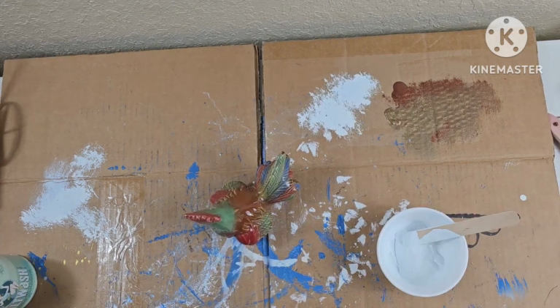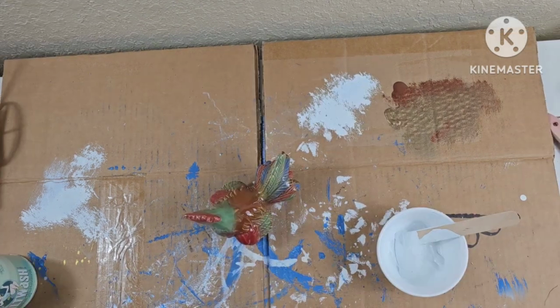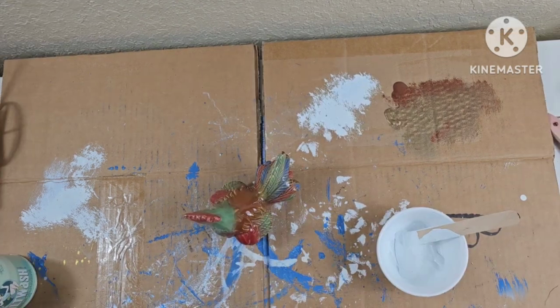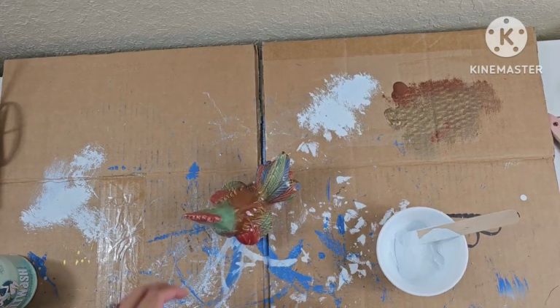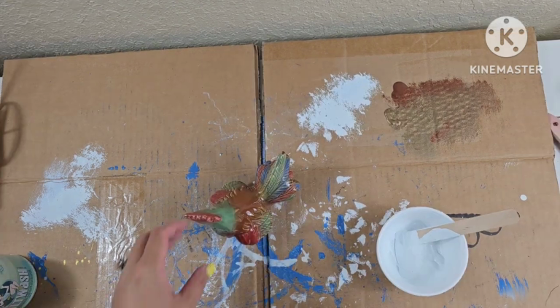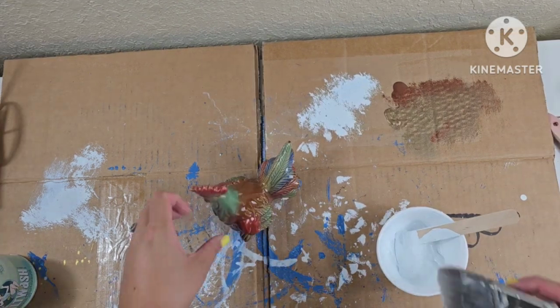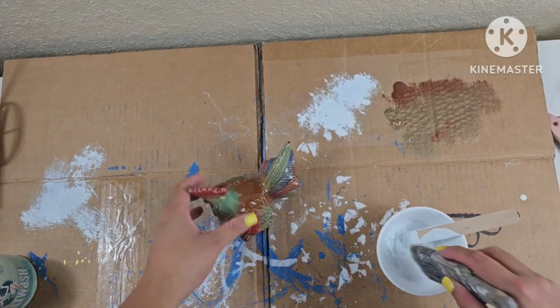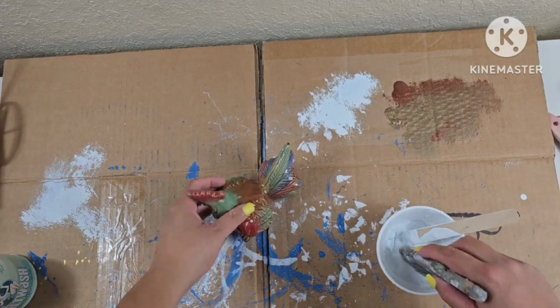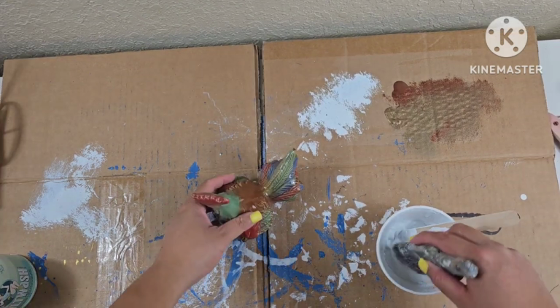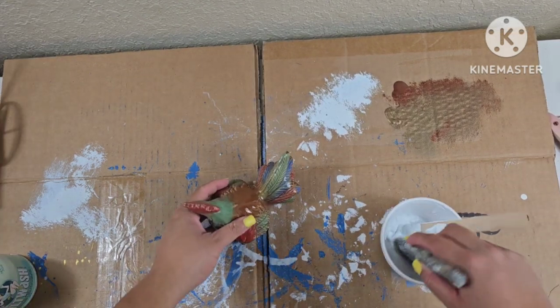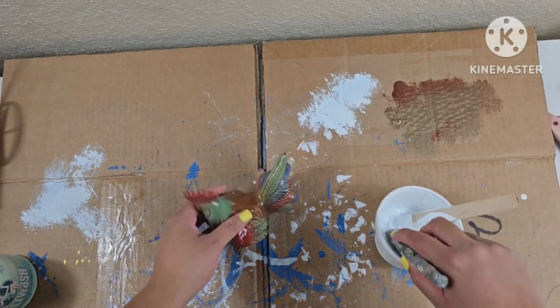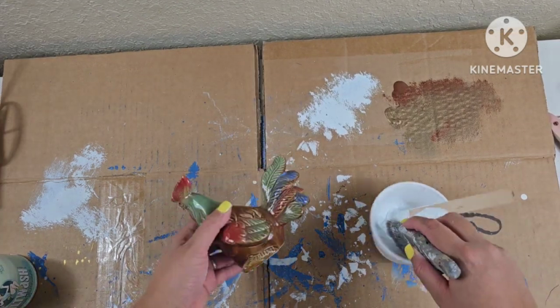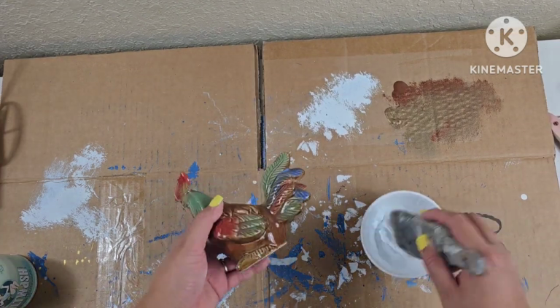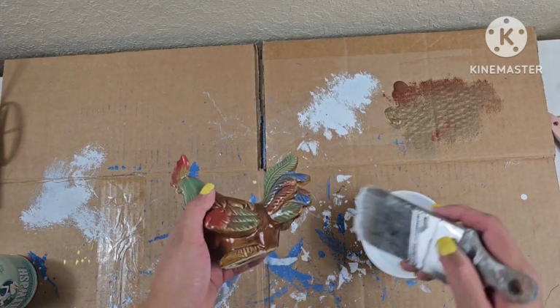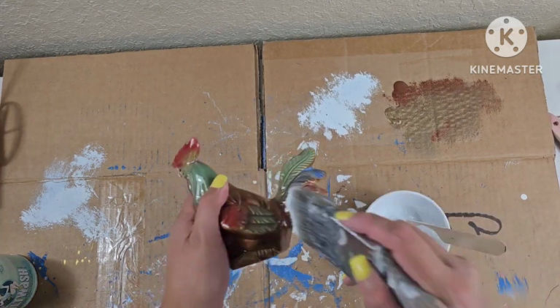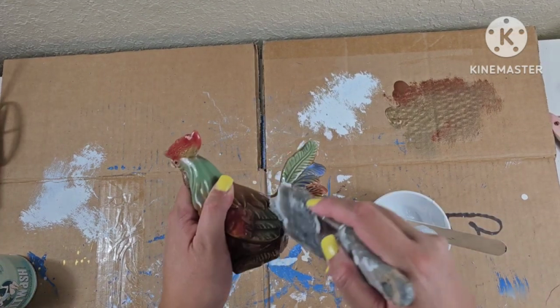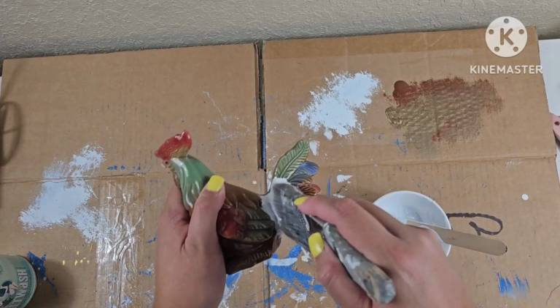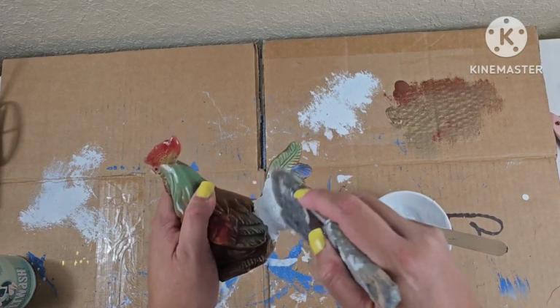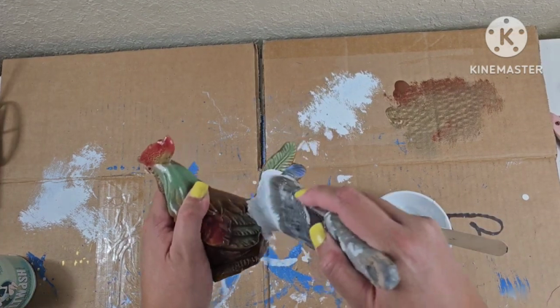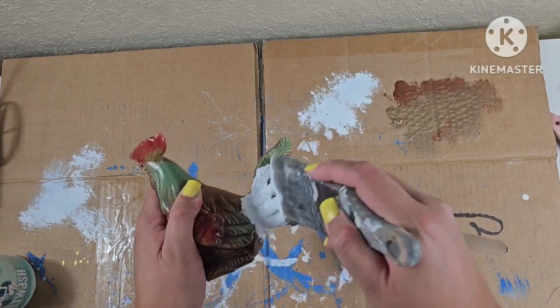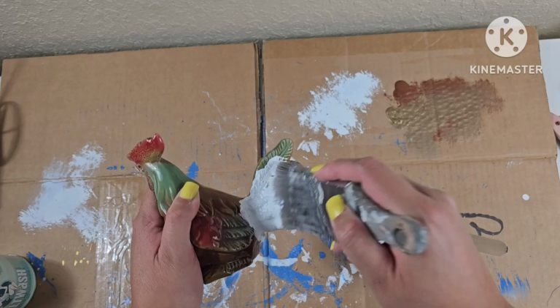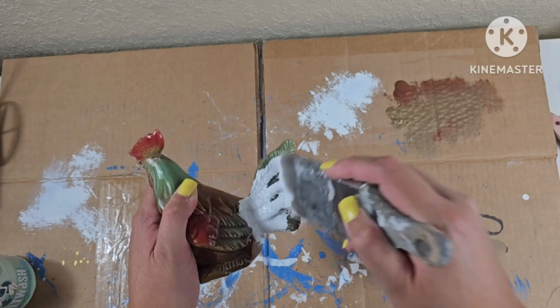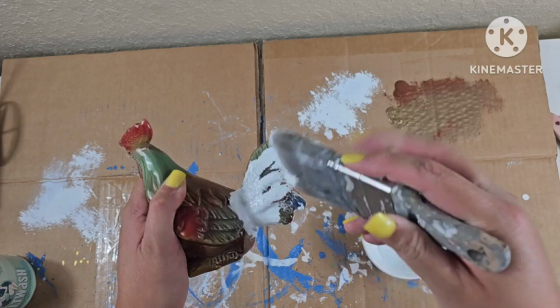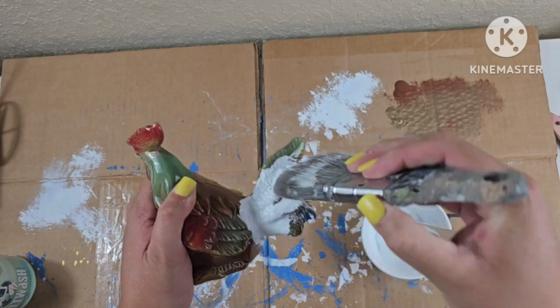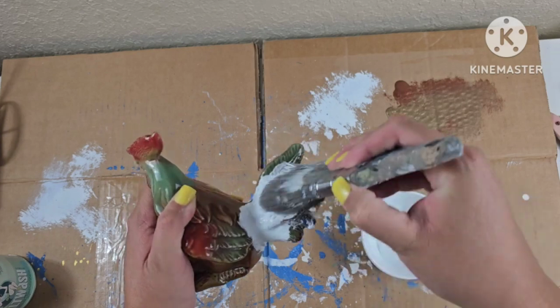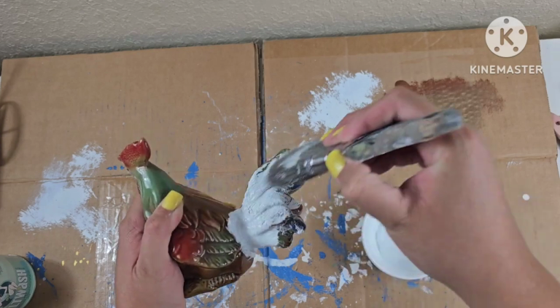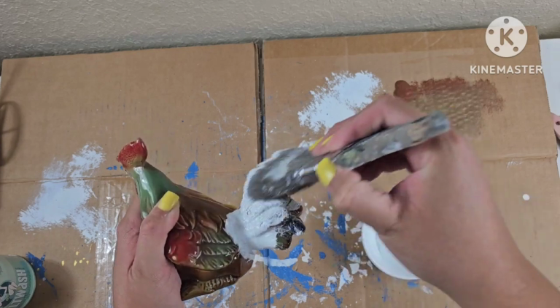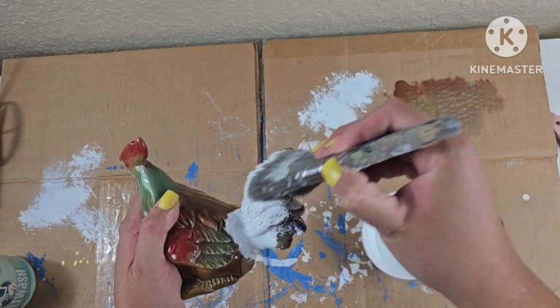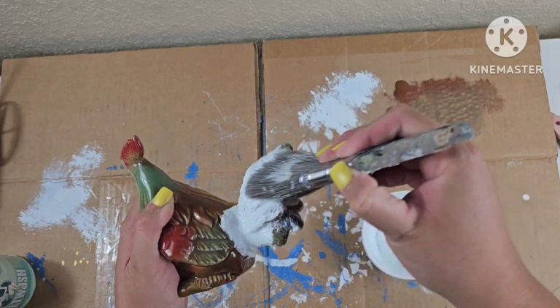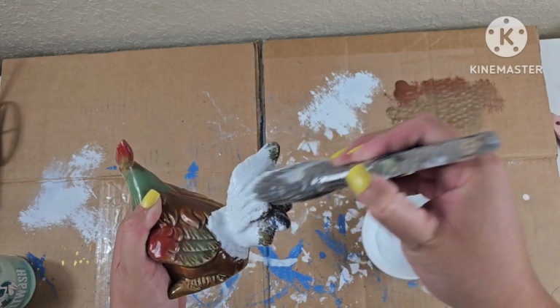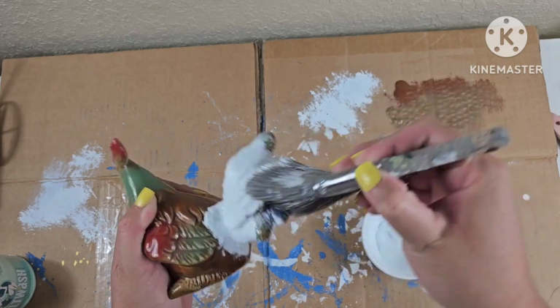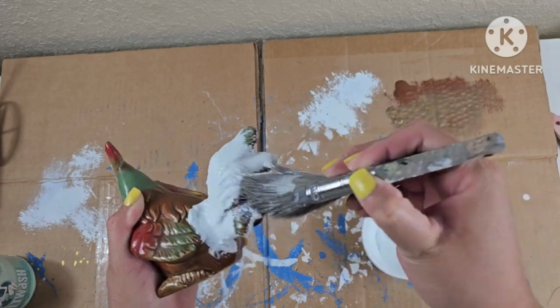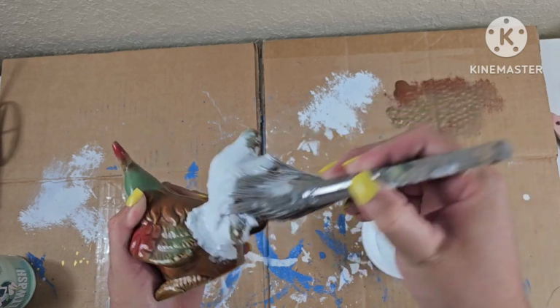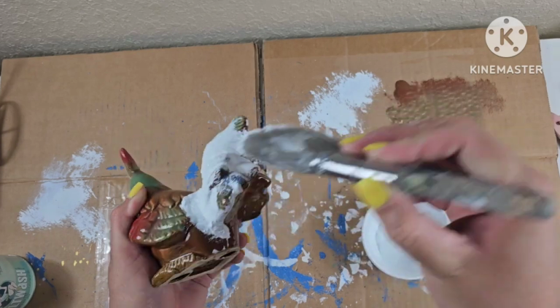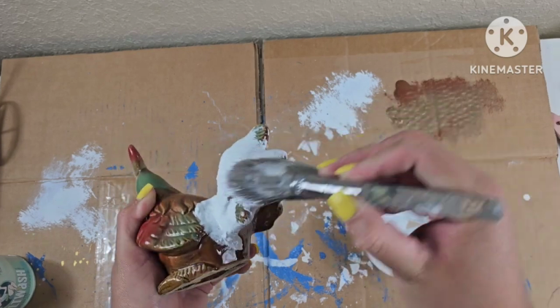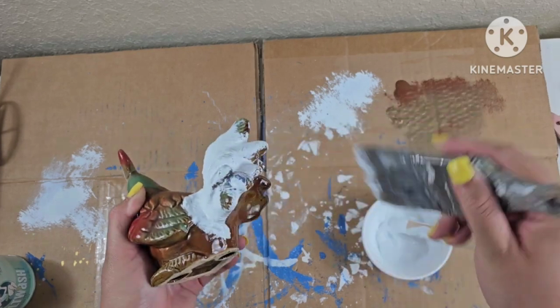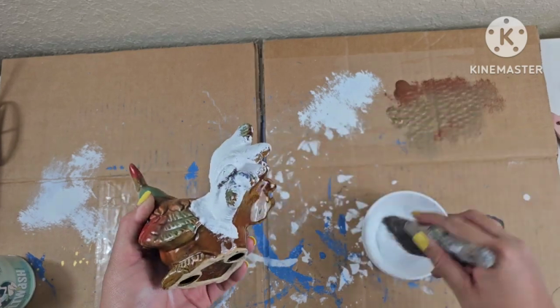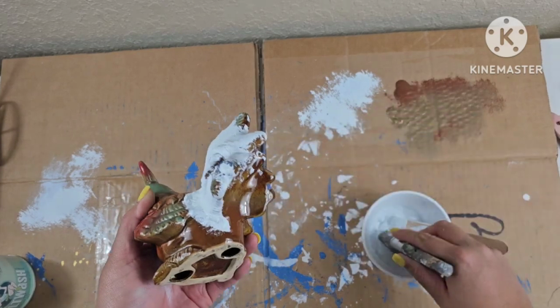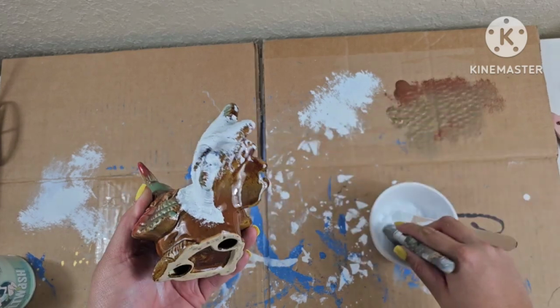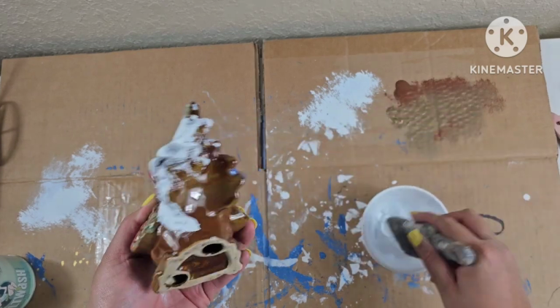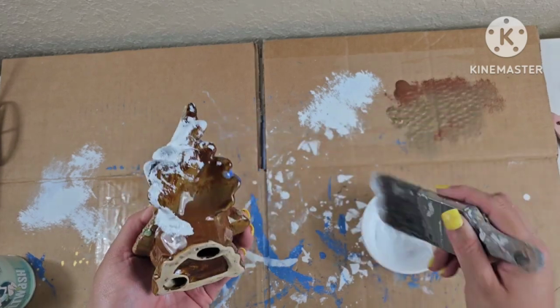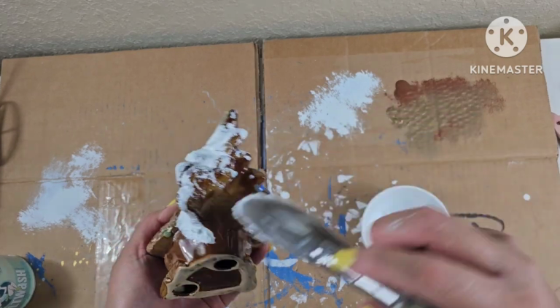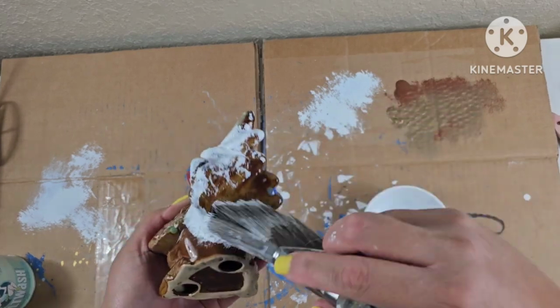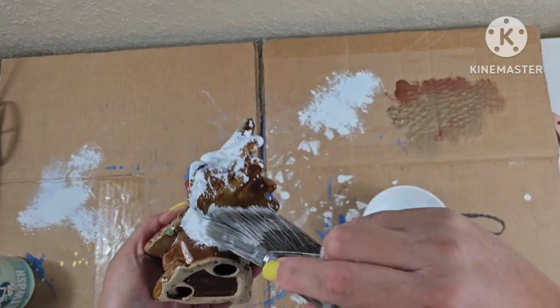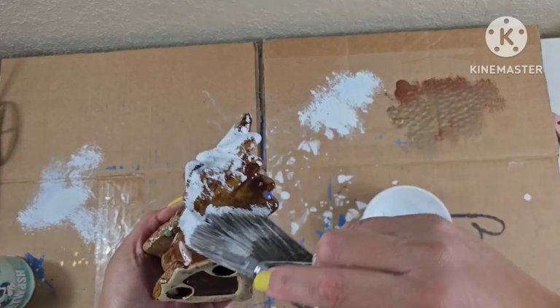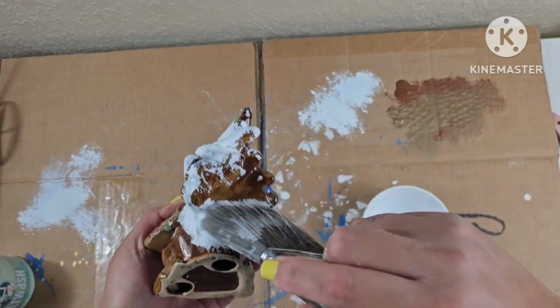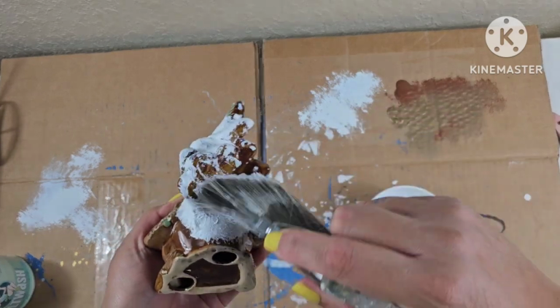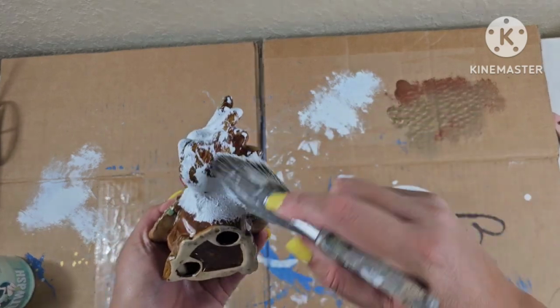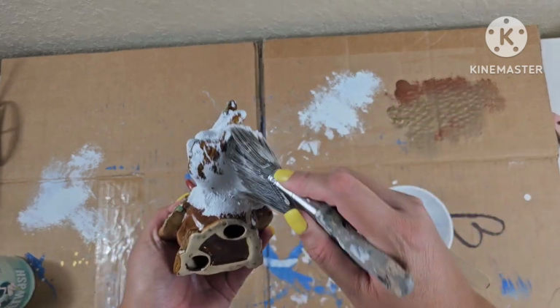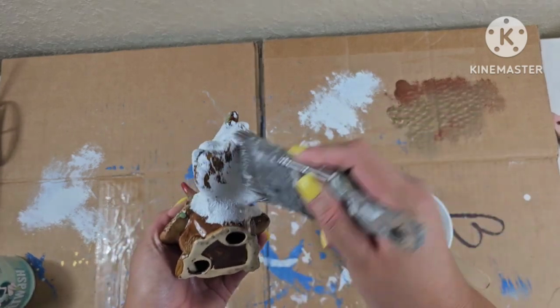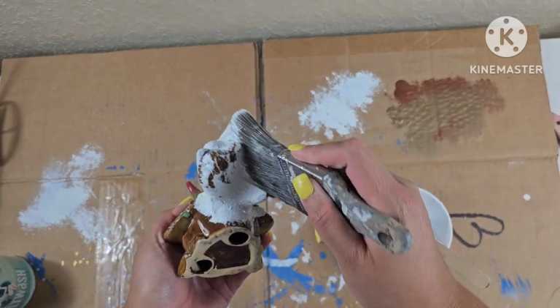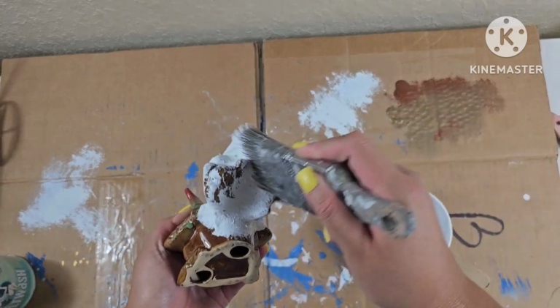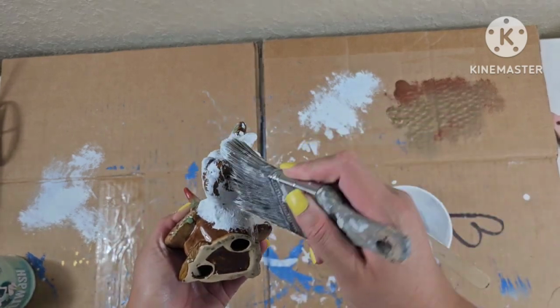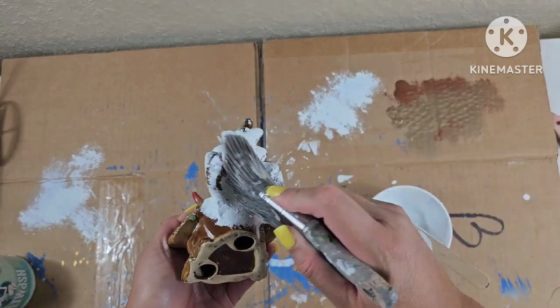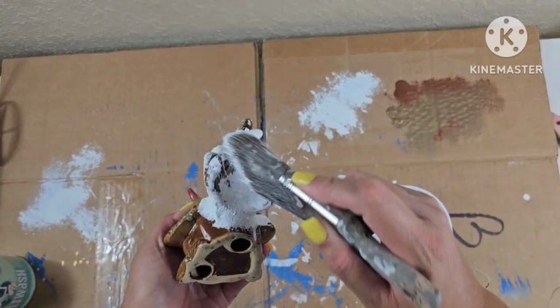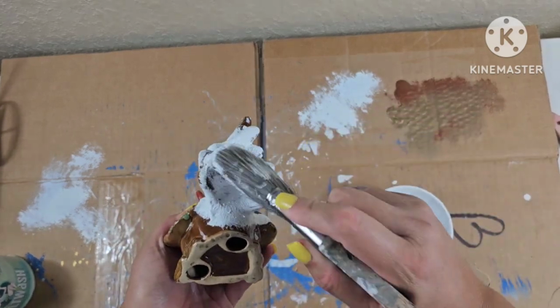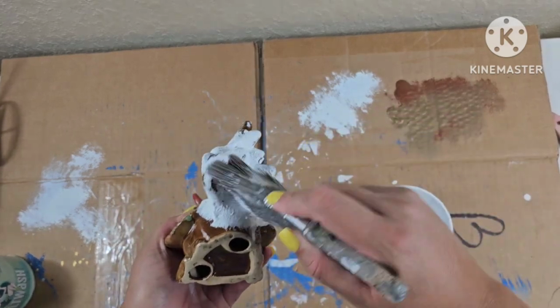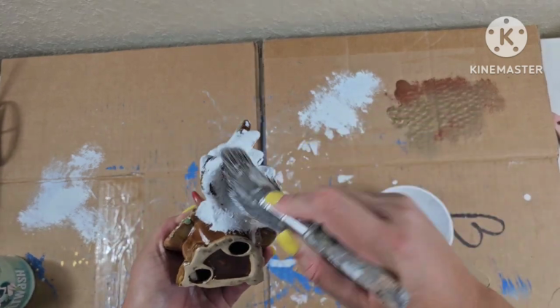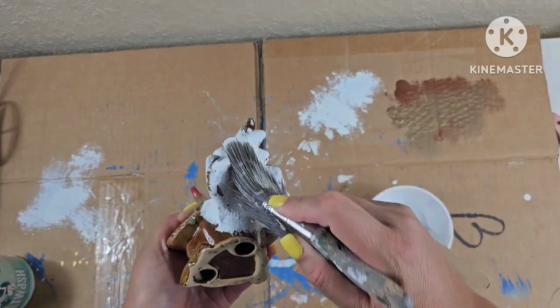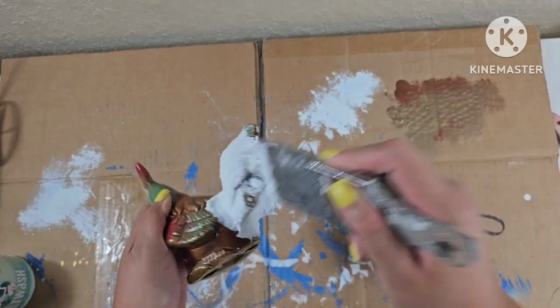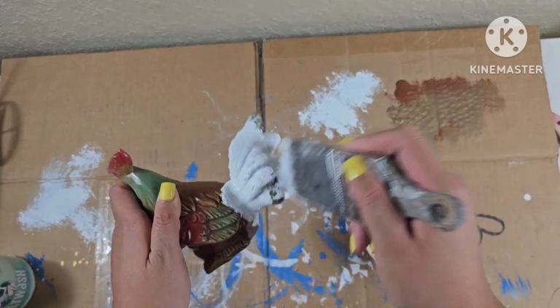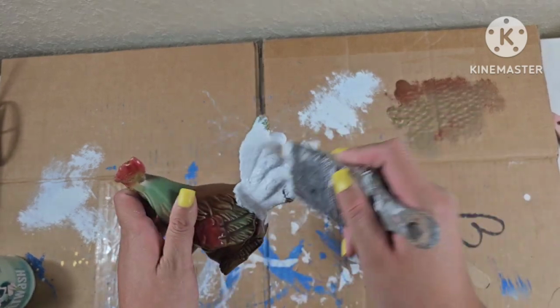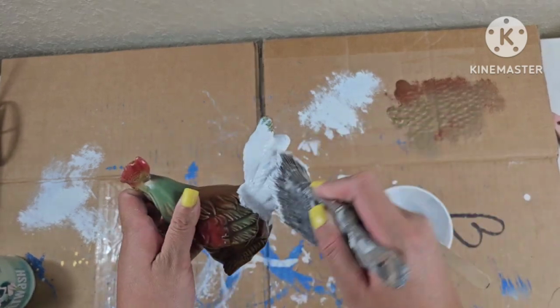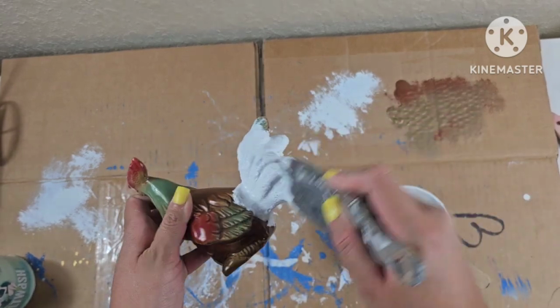This little rooster I picked up at a thrift store. I'm just going to go ahead and give it some texture with some white chalk paint and some salt wash.